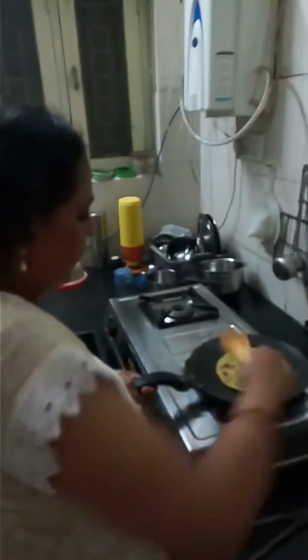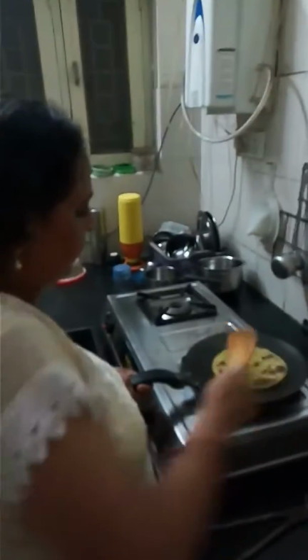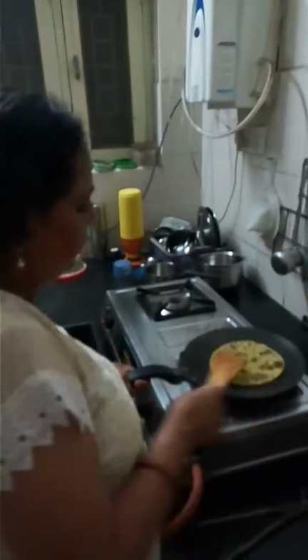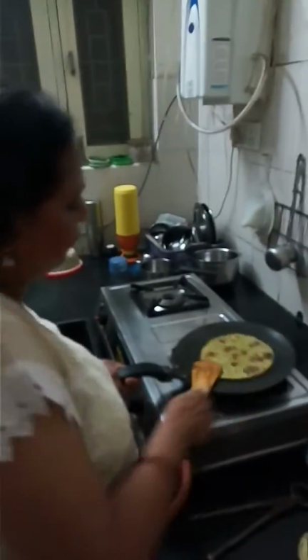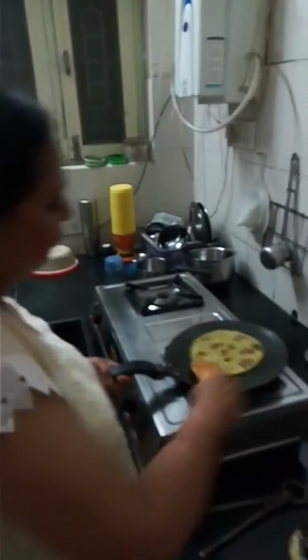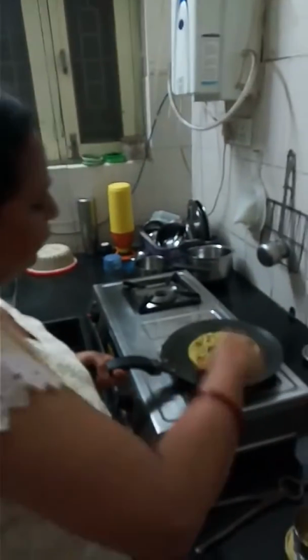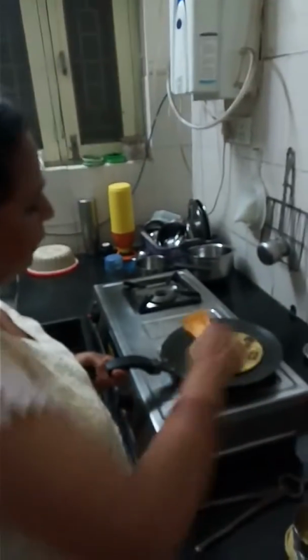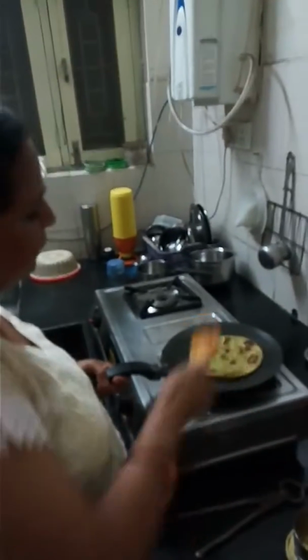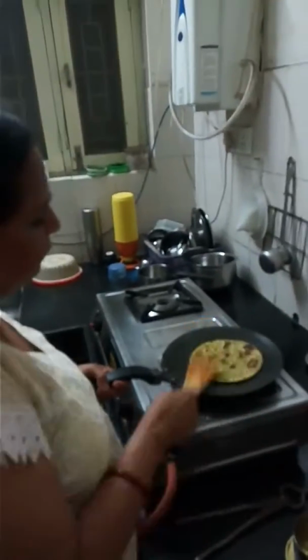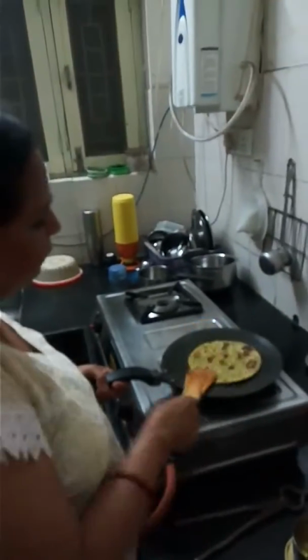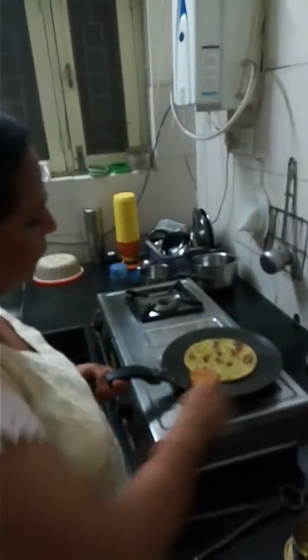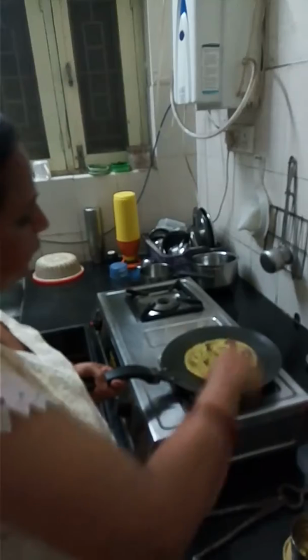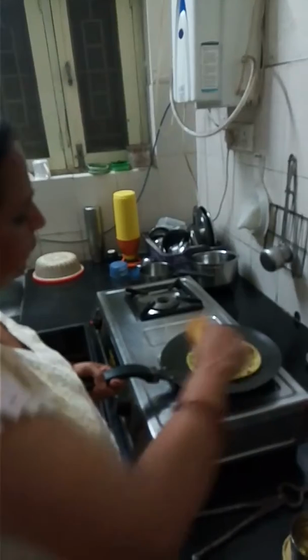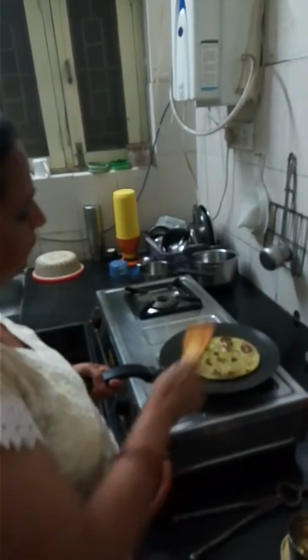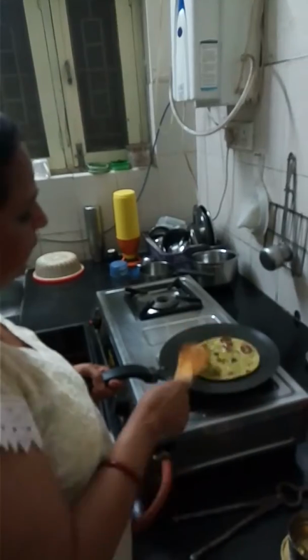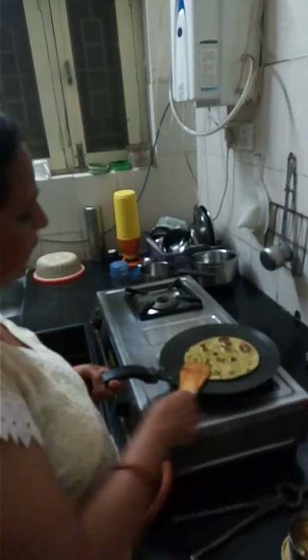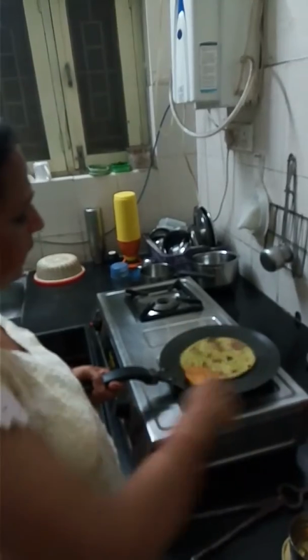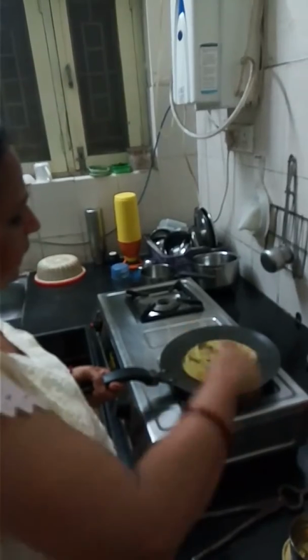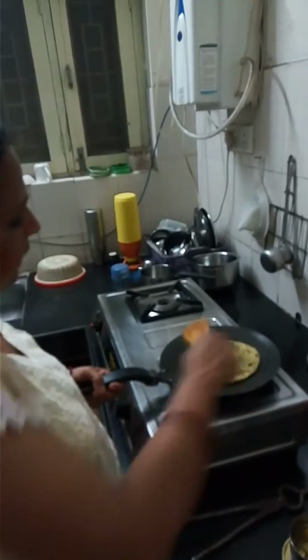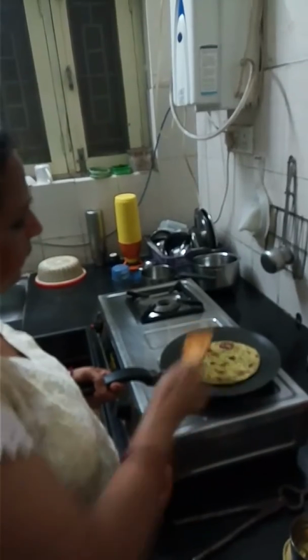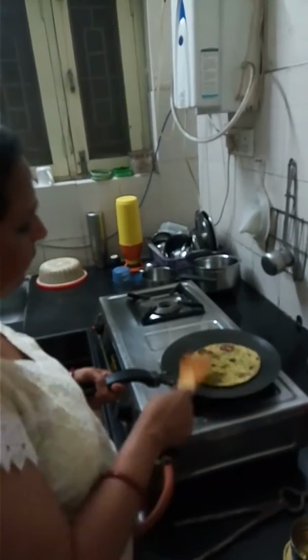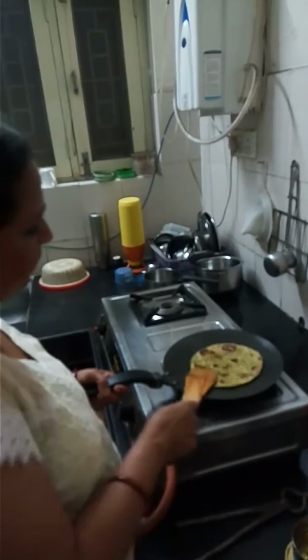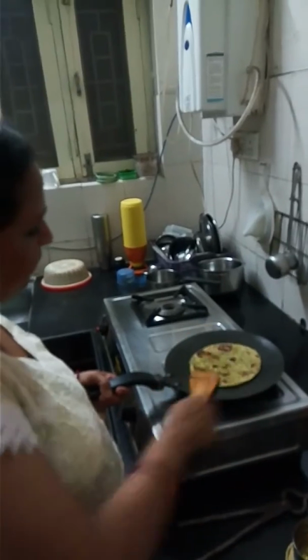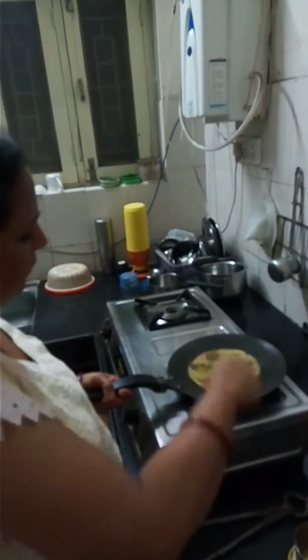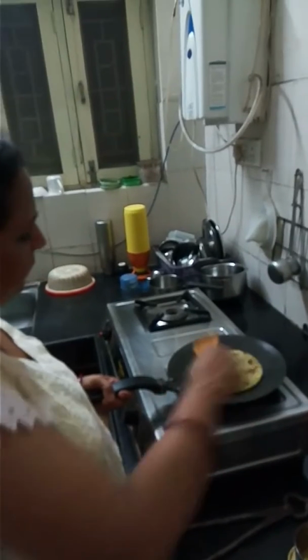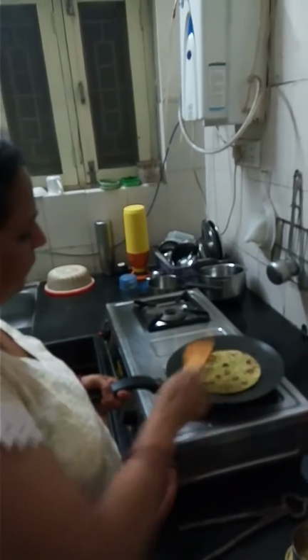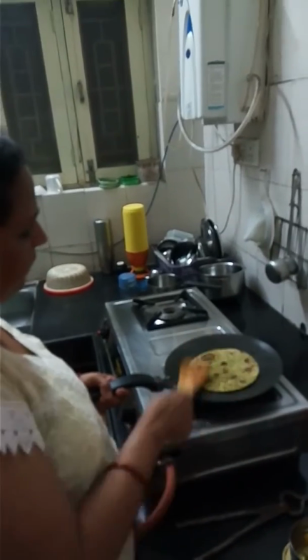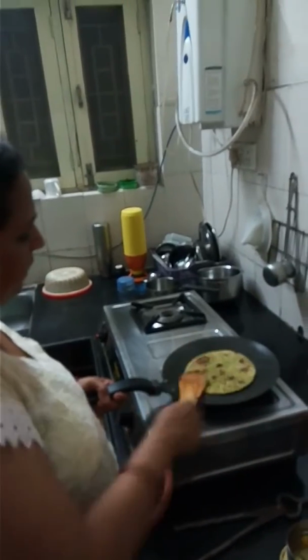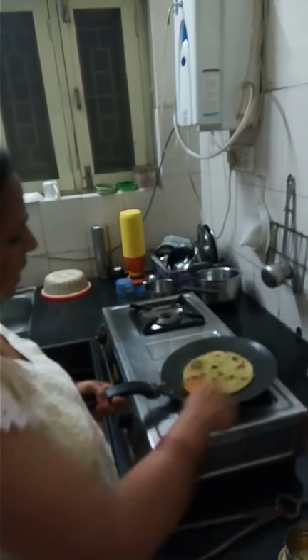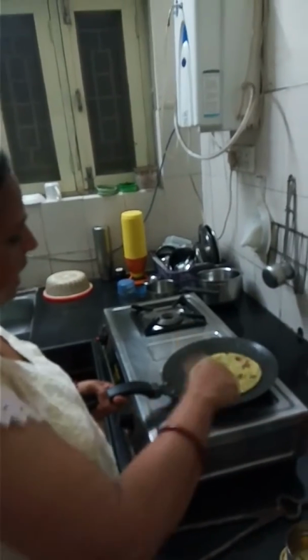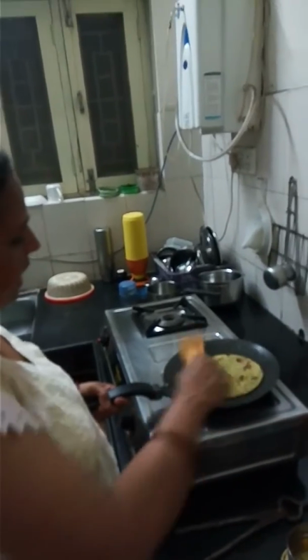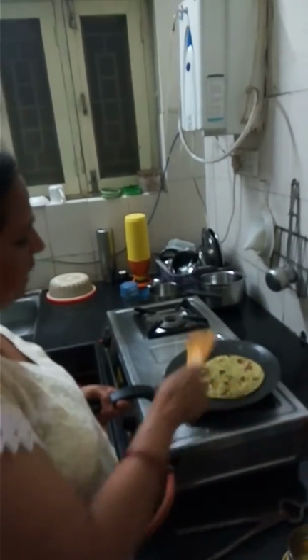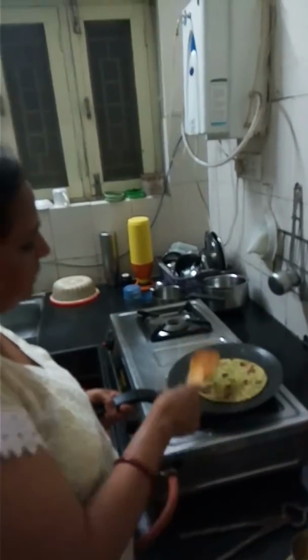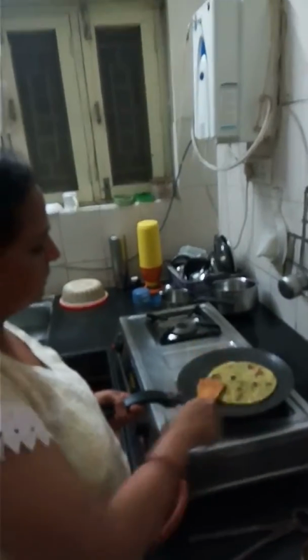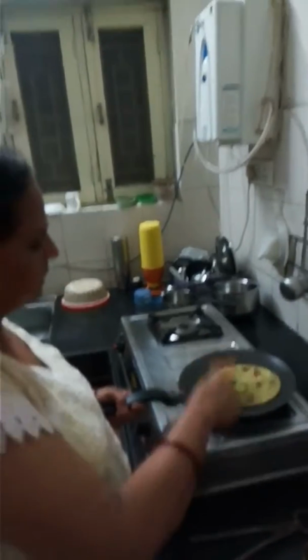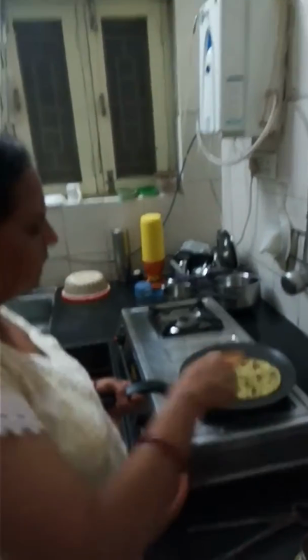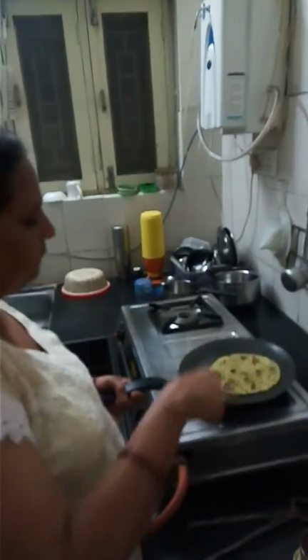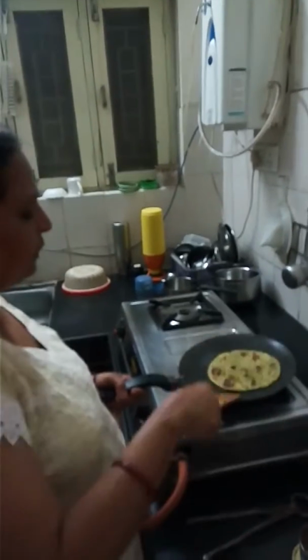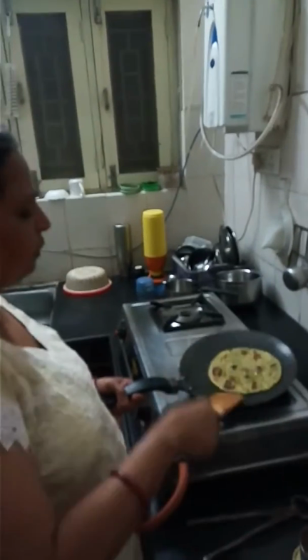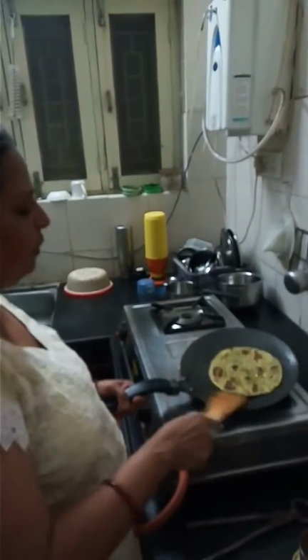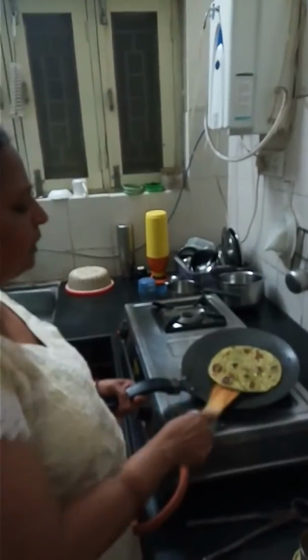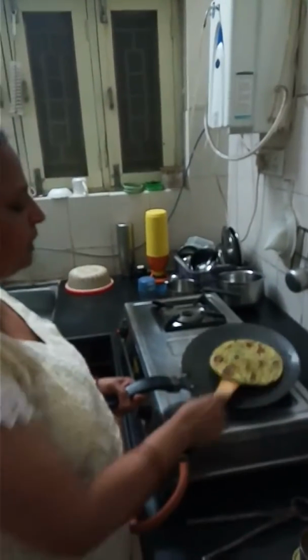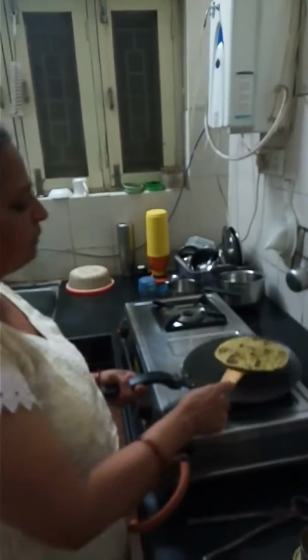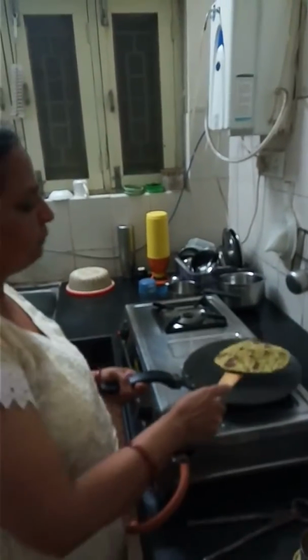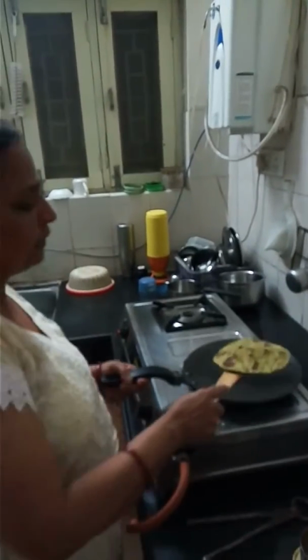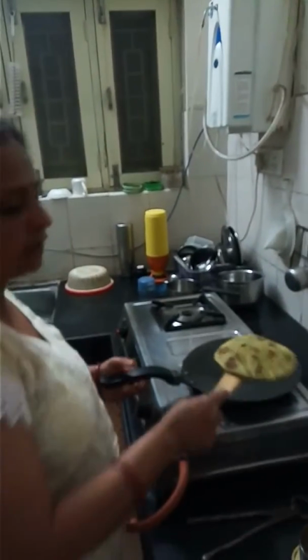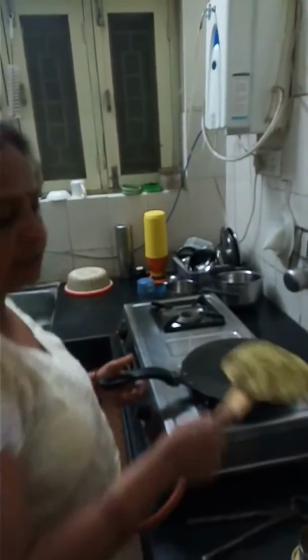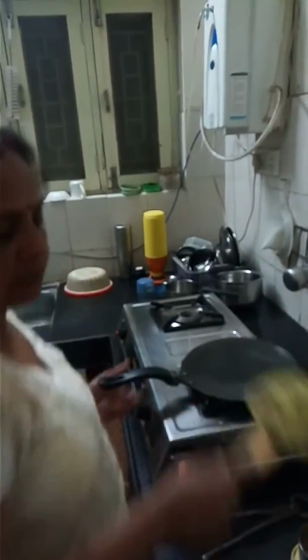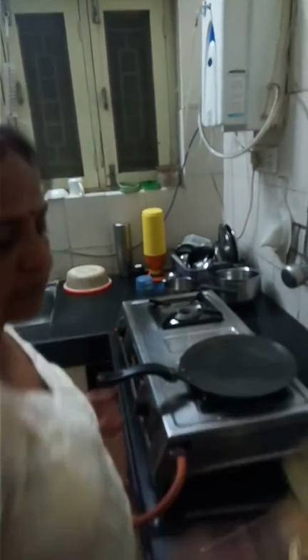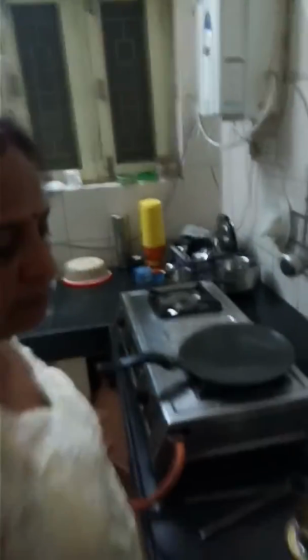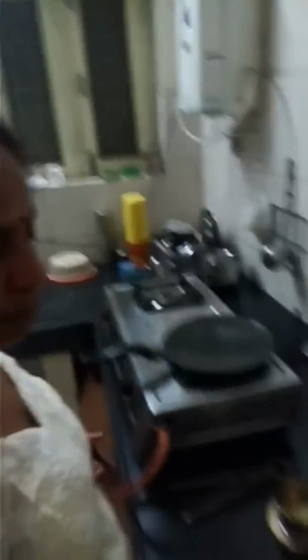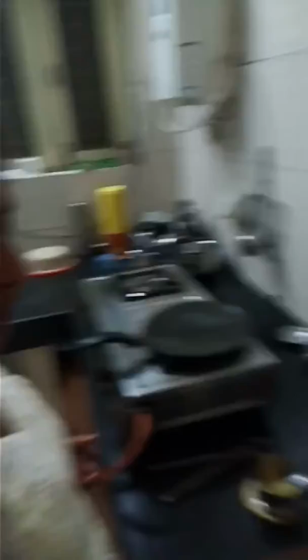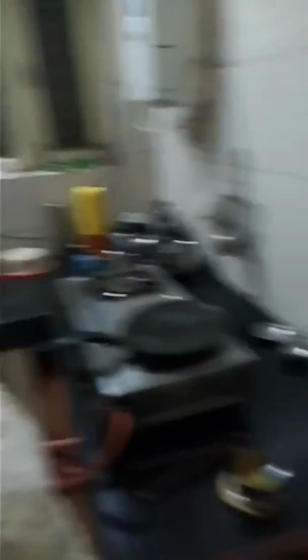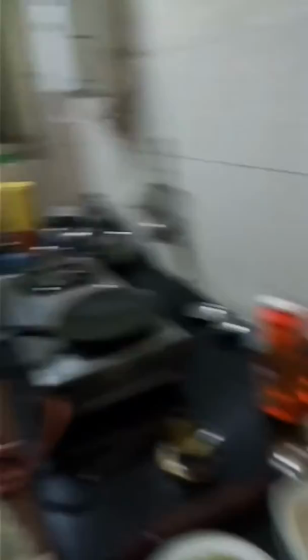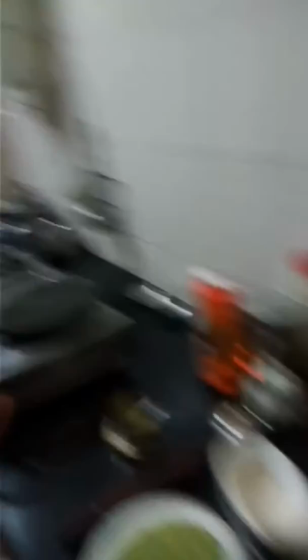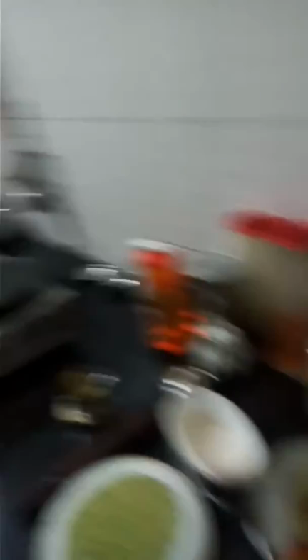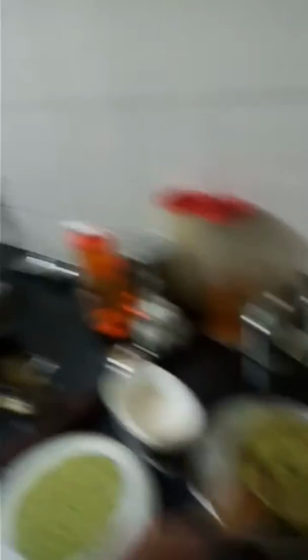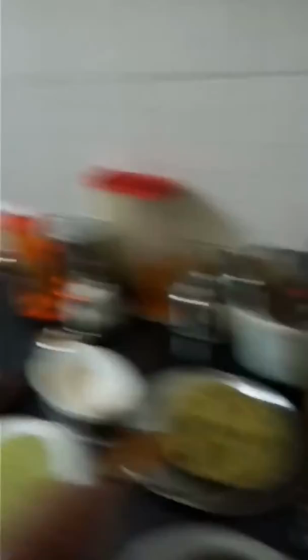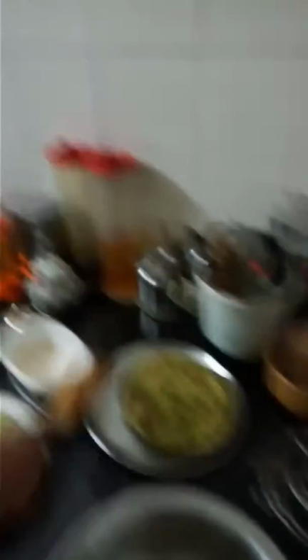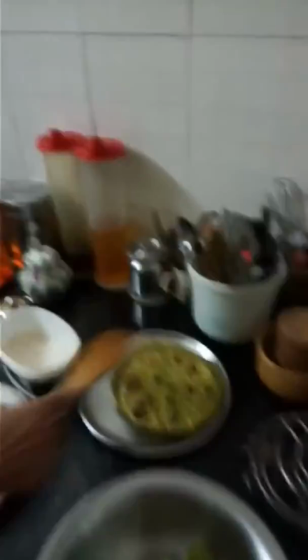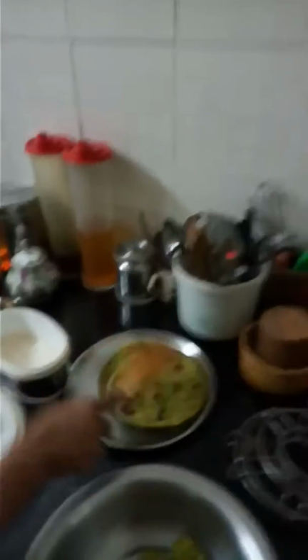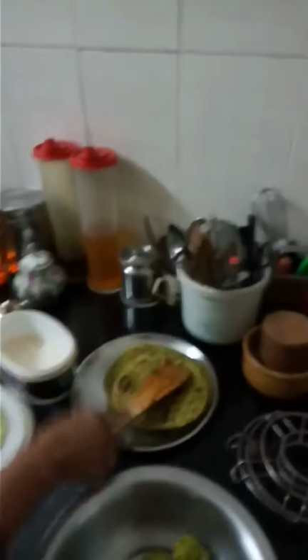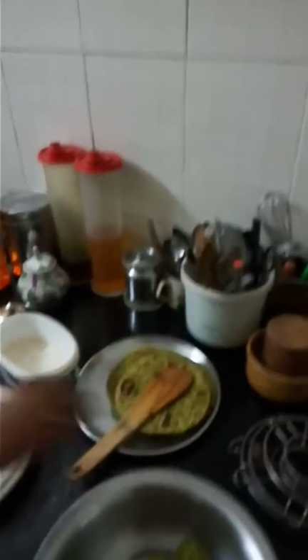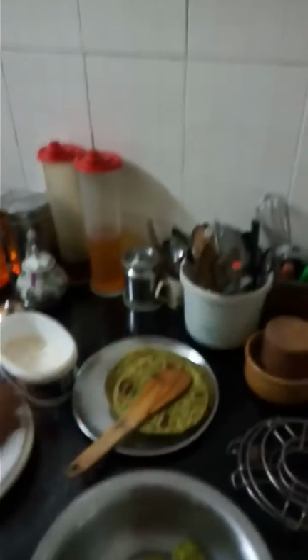Then roll it out into parathas and serve it hot with pickle and curd.